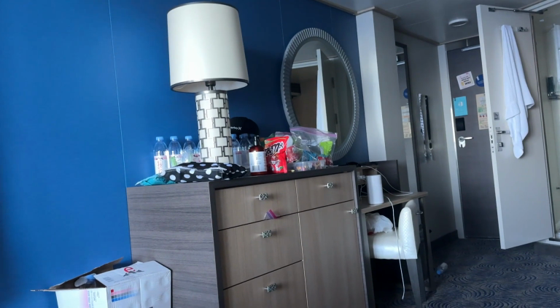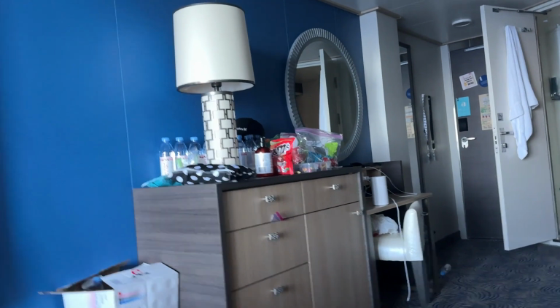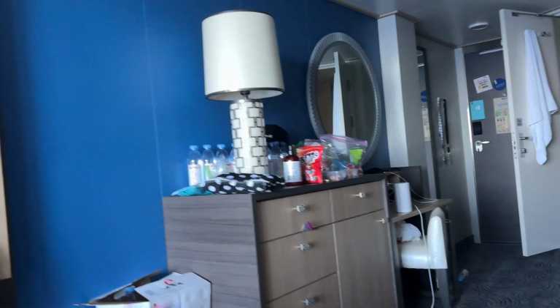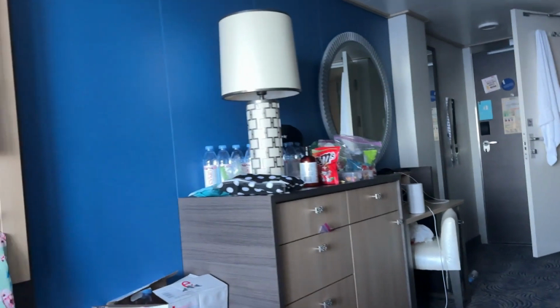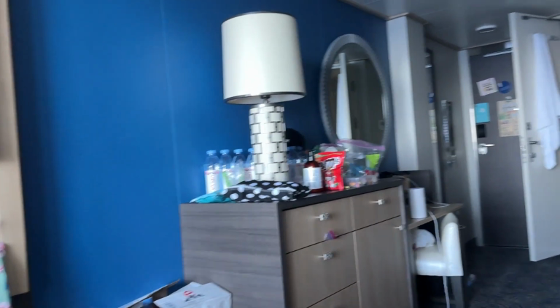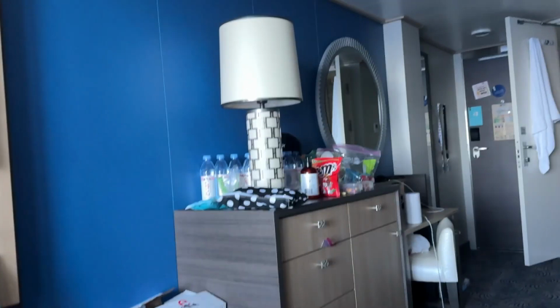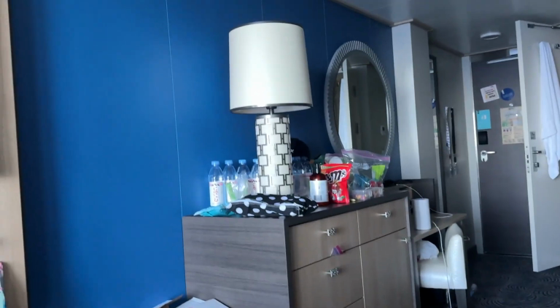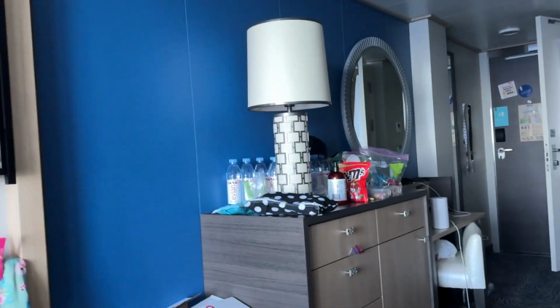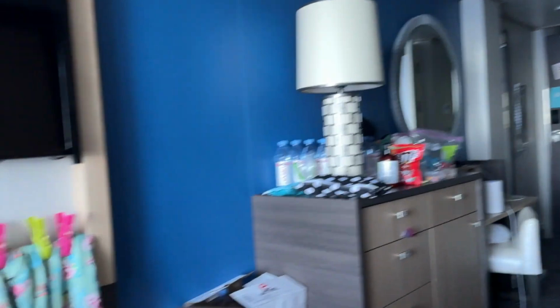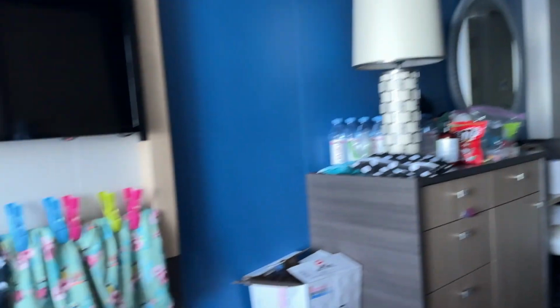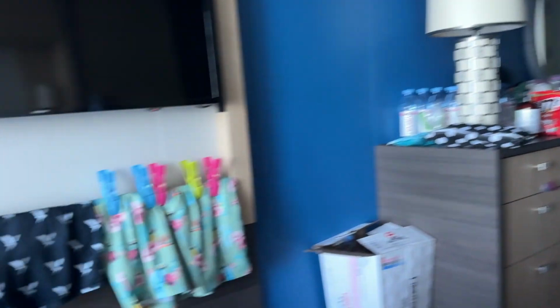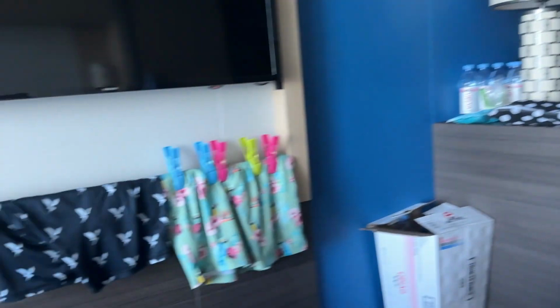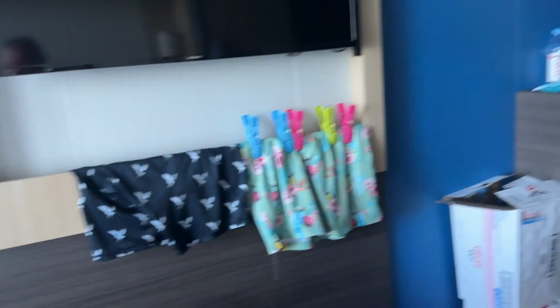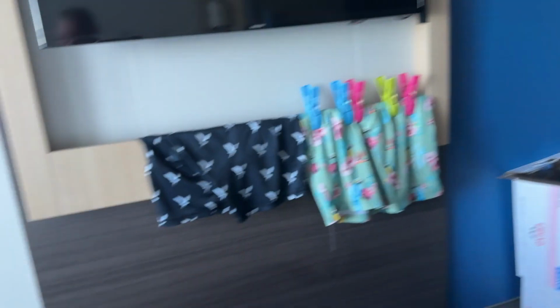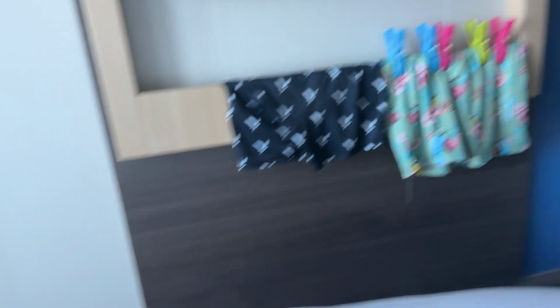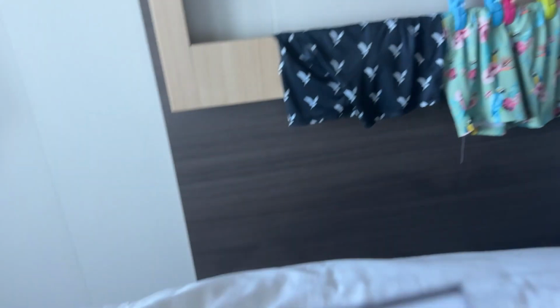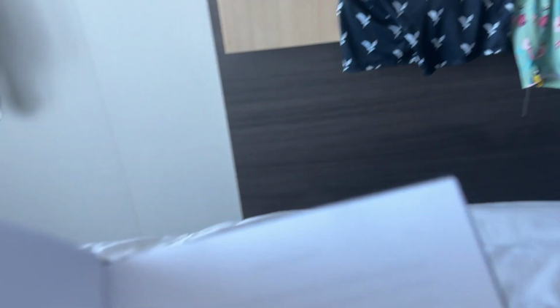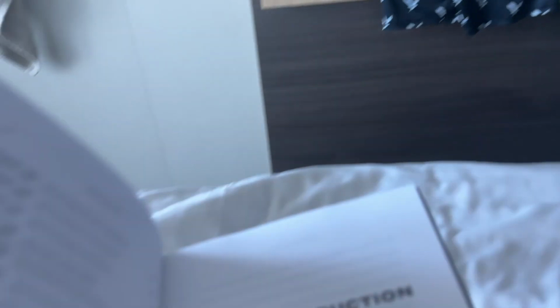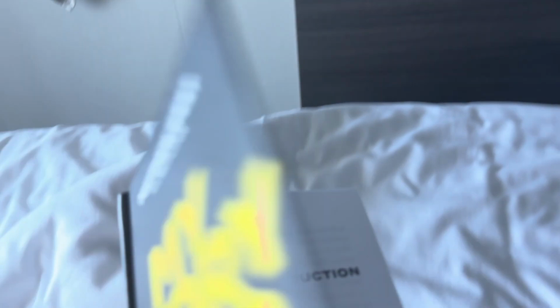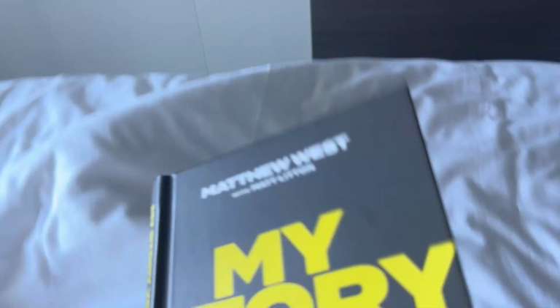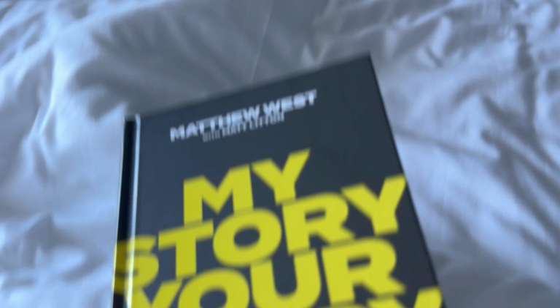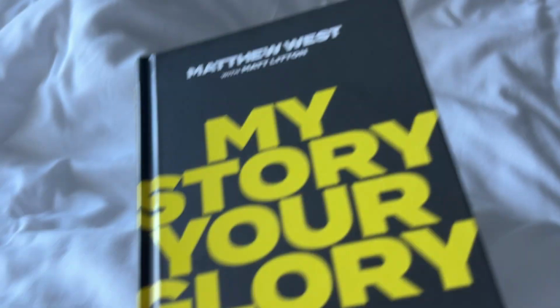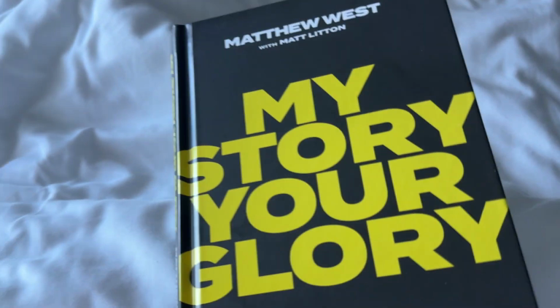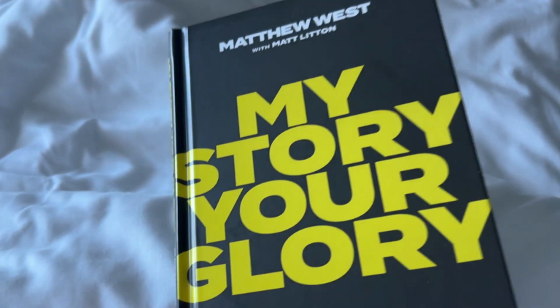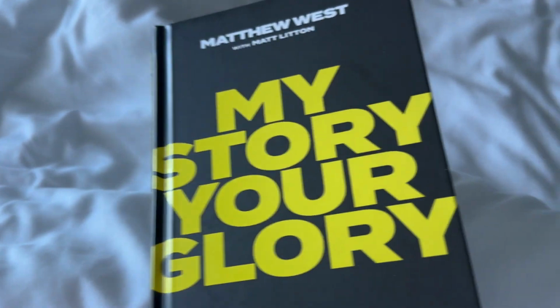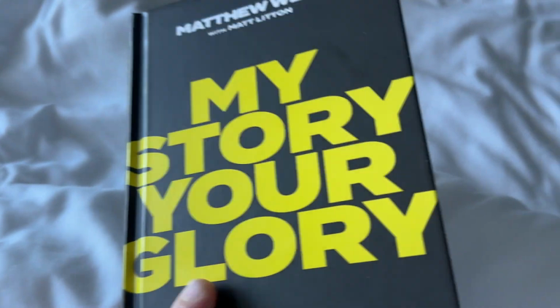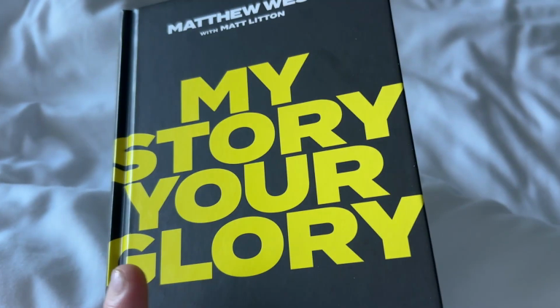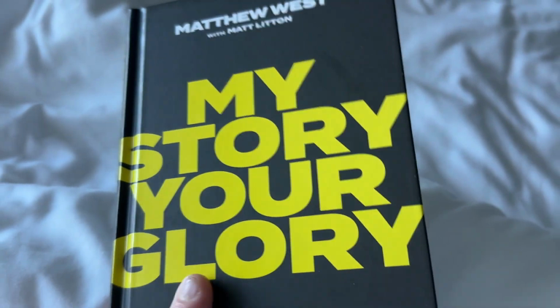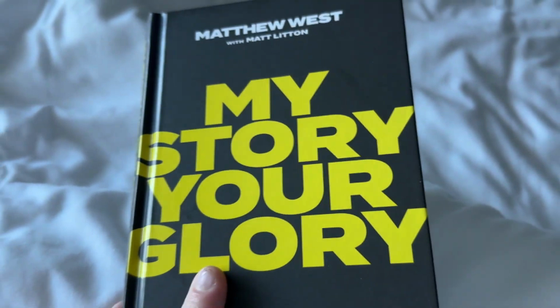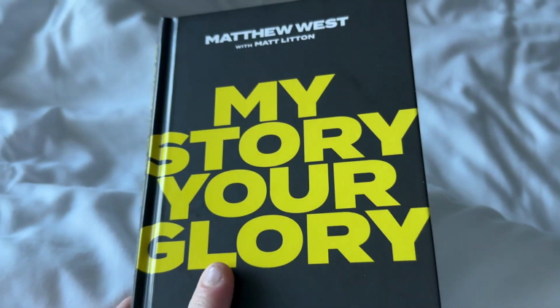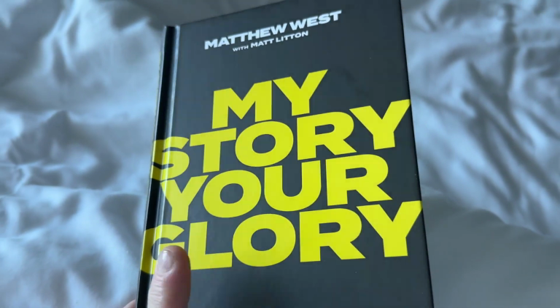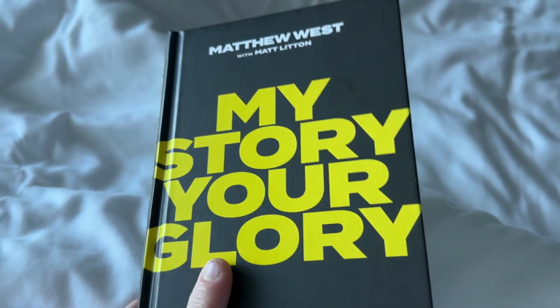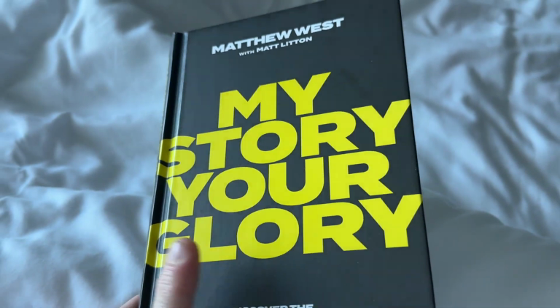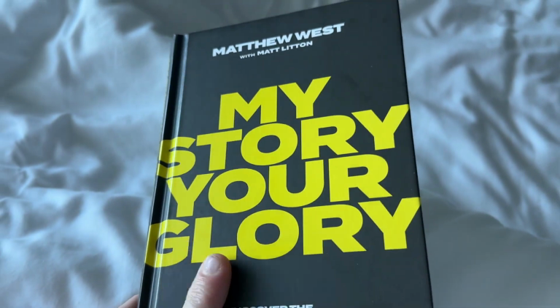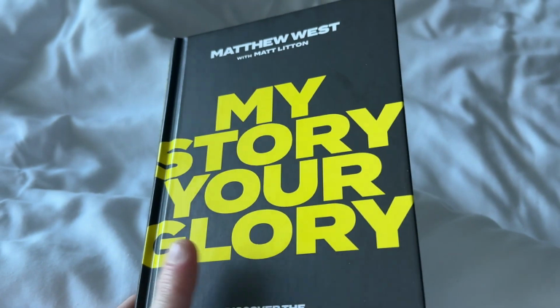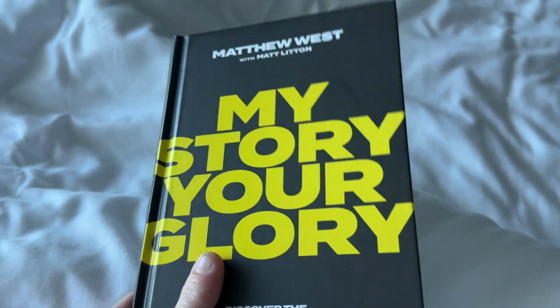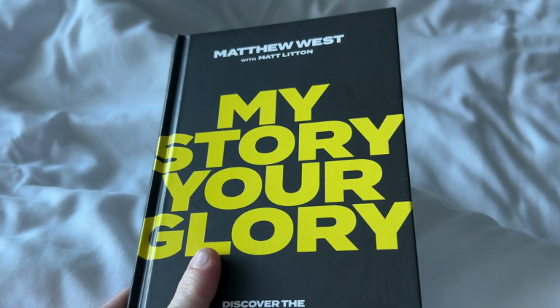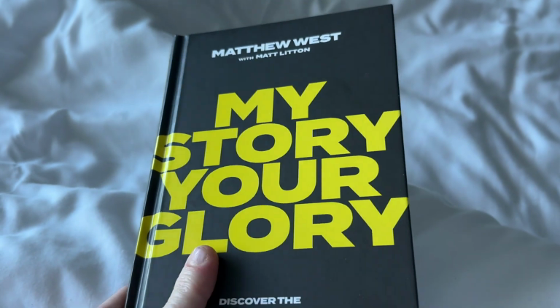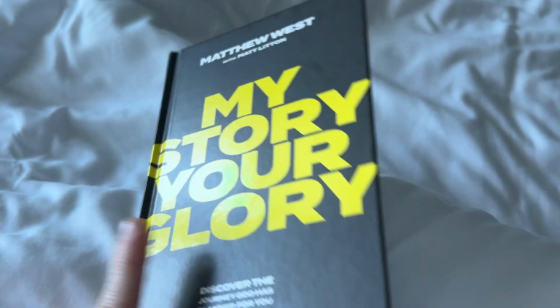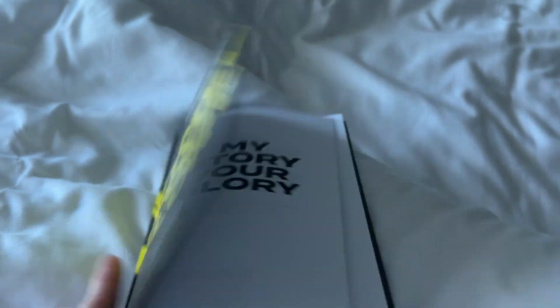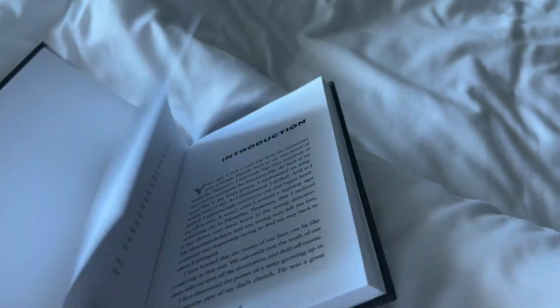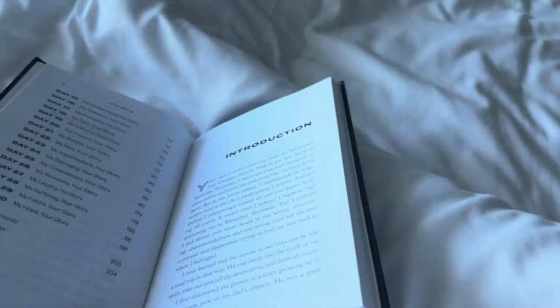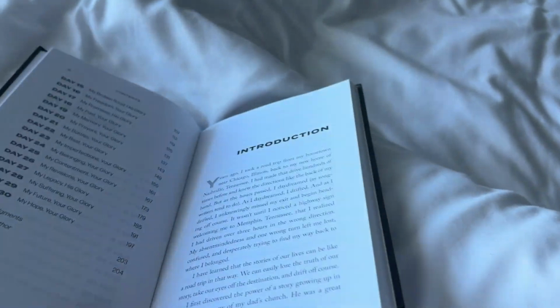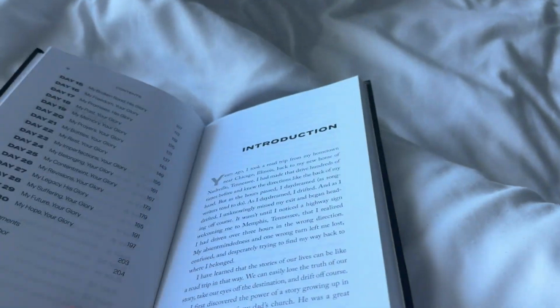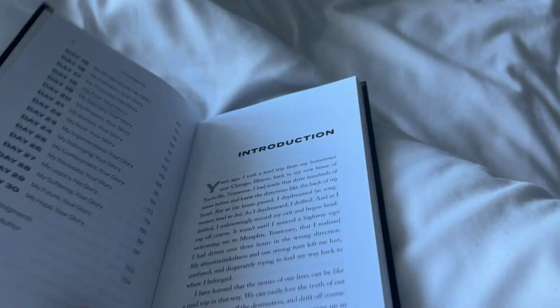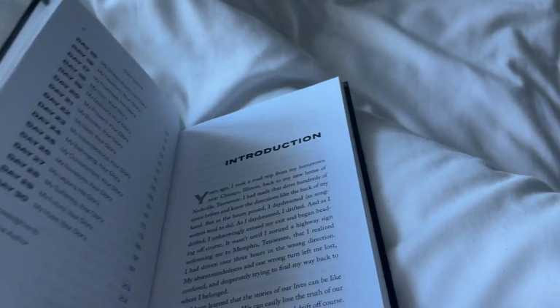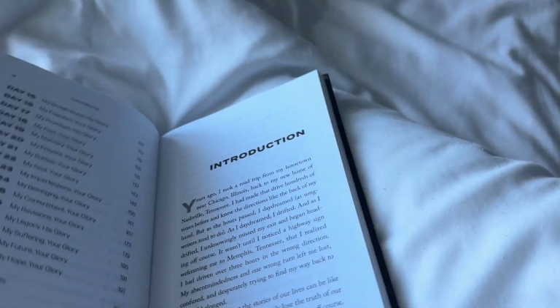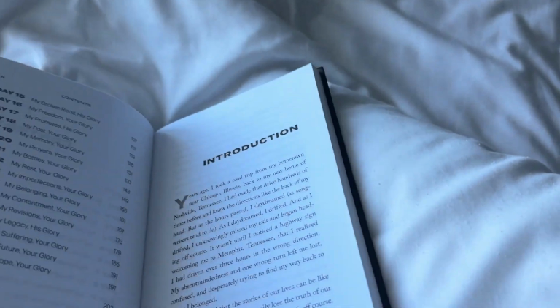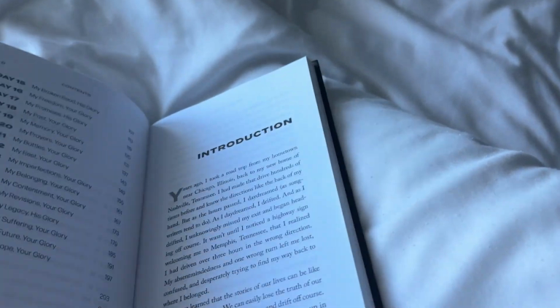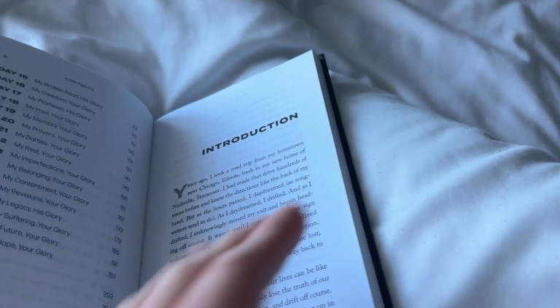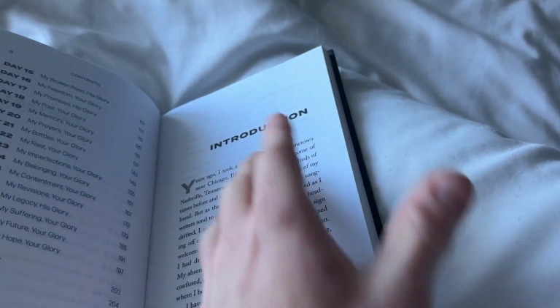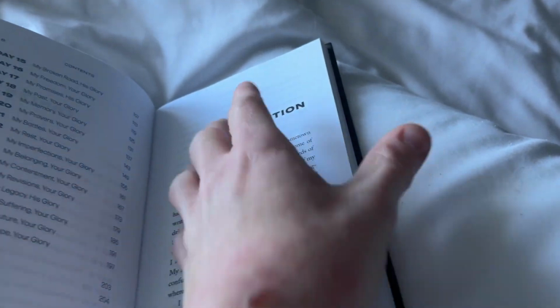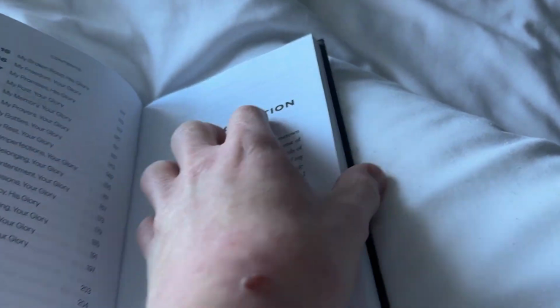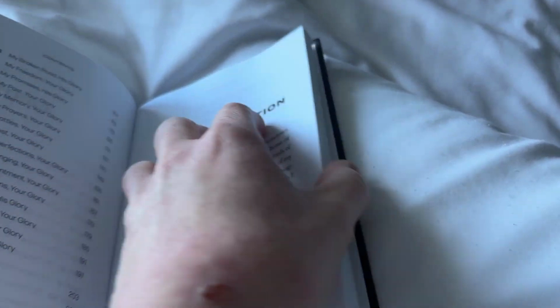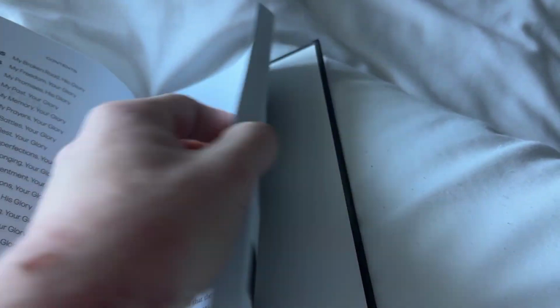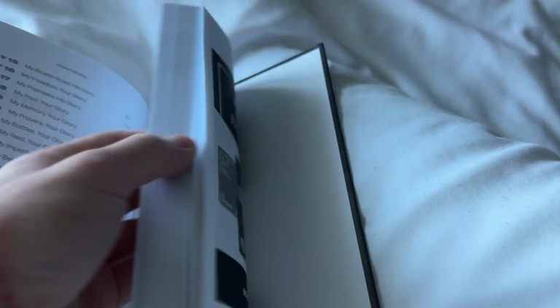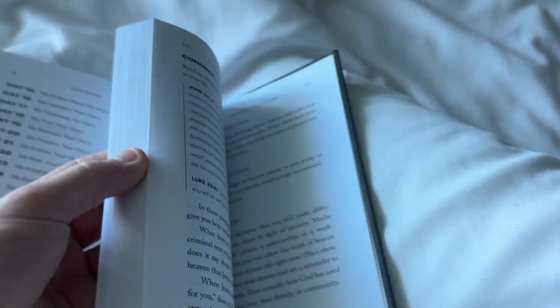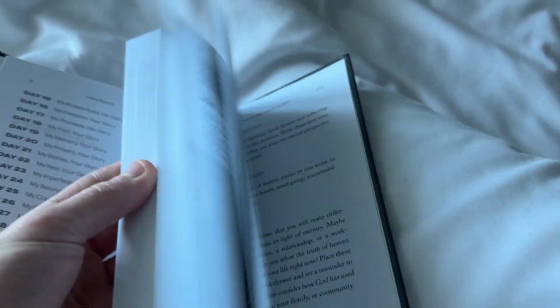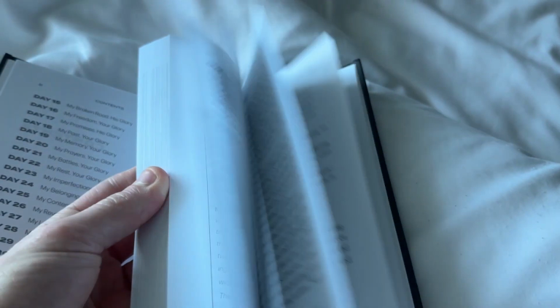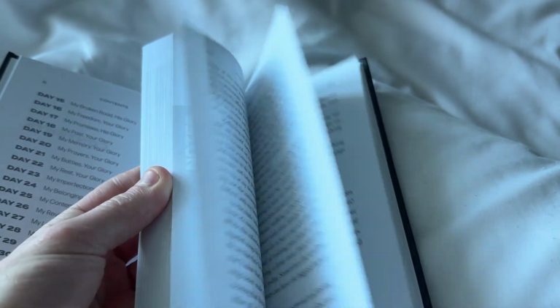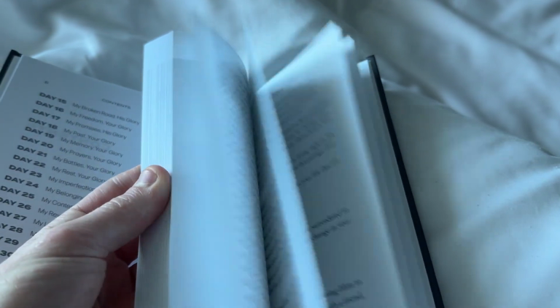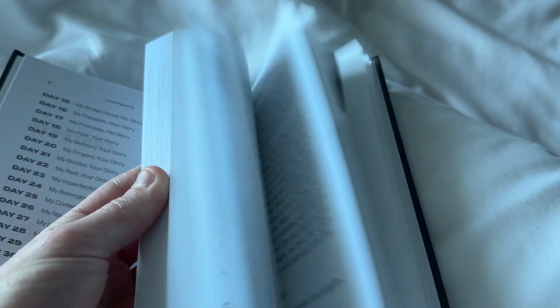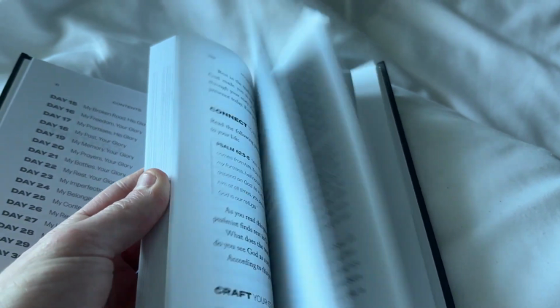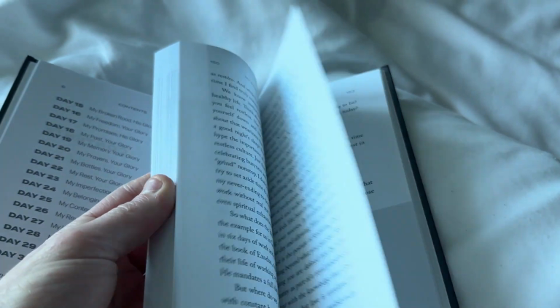It's day two. I wanted to show you guys — I'm reading the Matthew West new book. I brought it on the cruise and I'm going to try to read the whole thing.